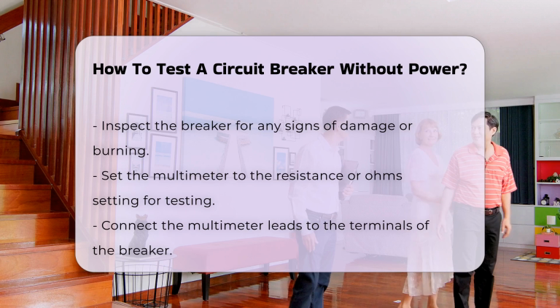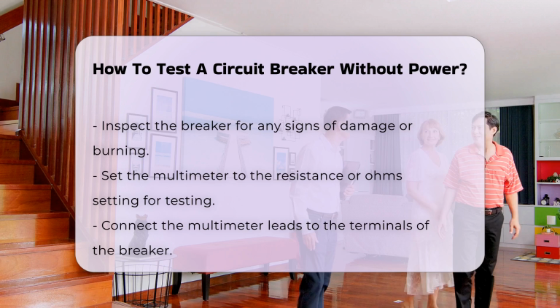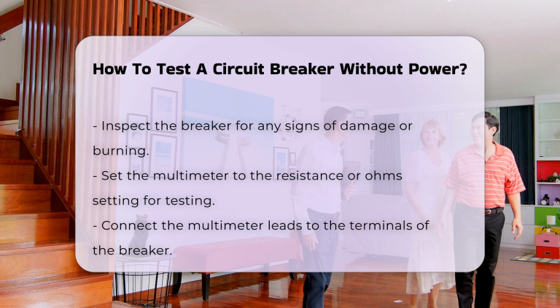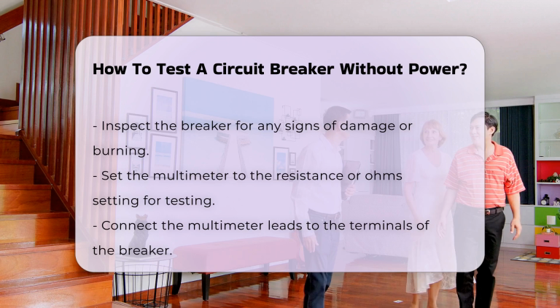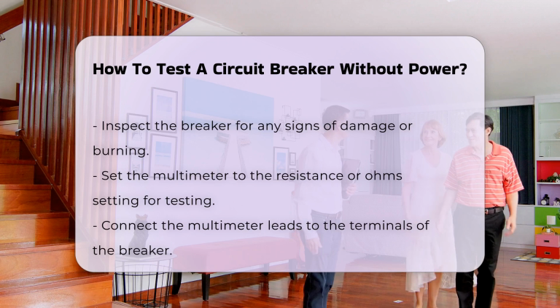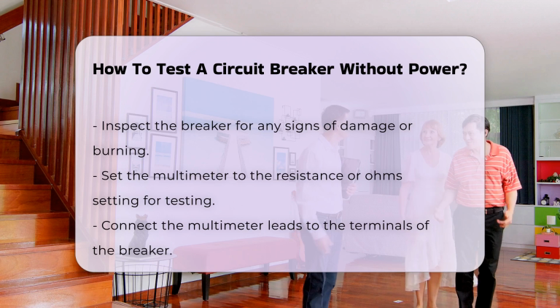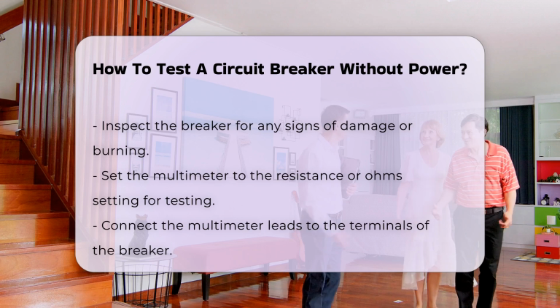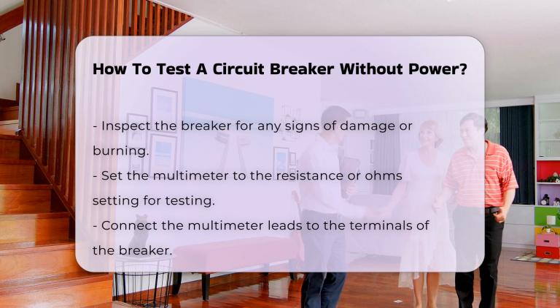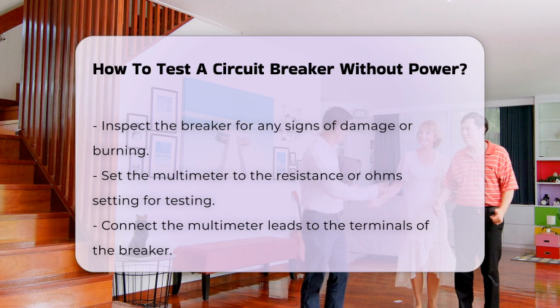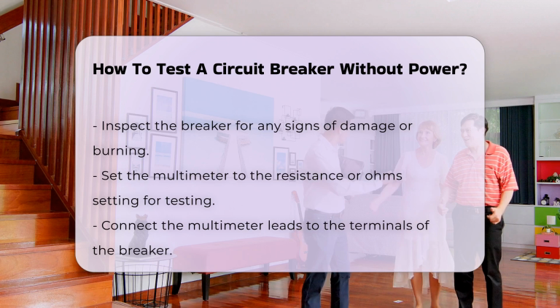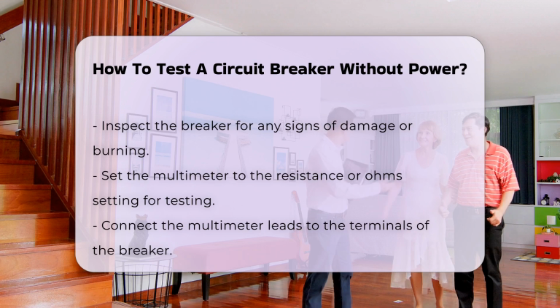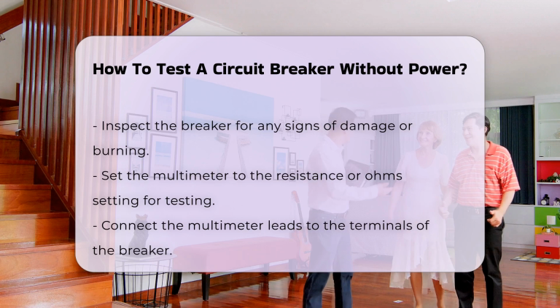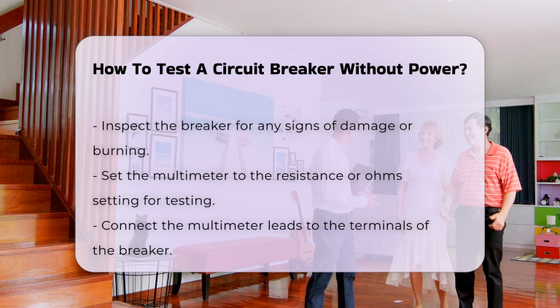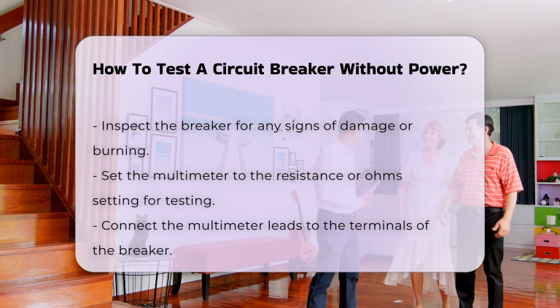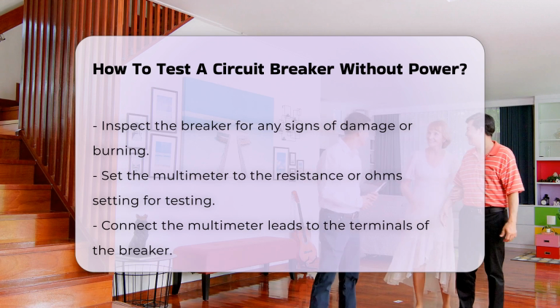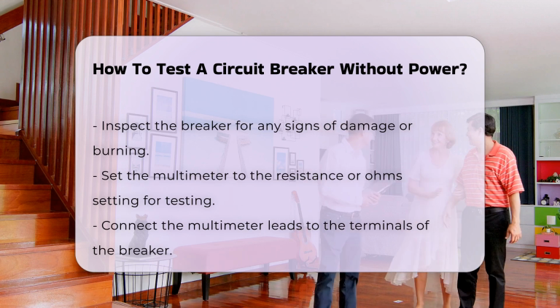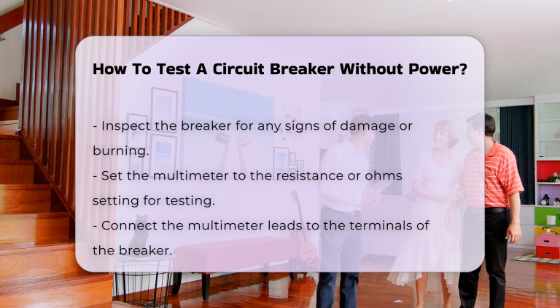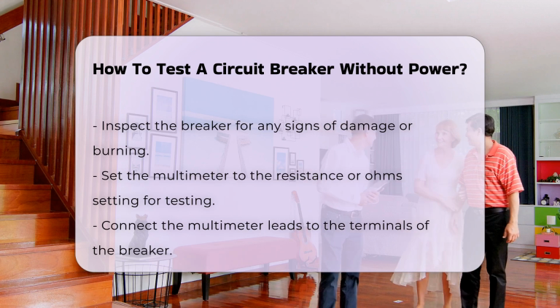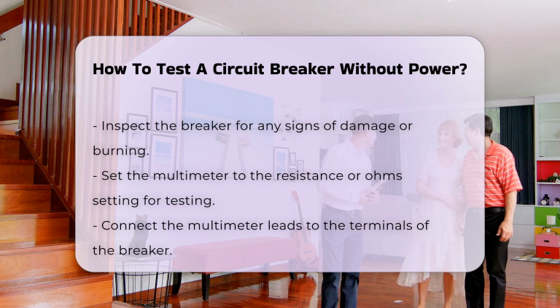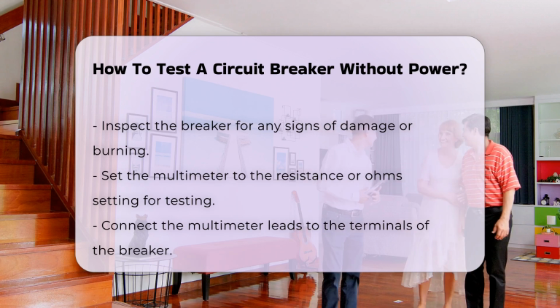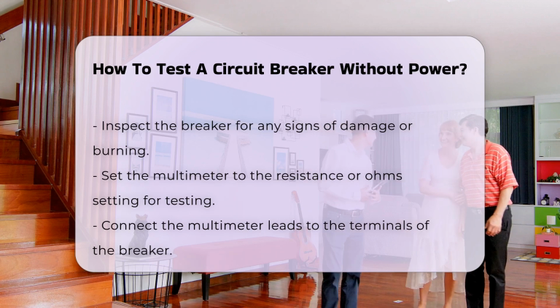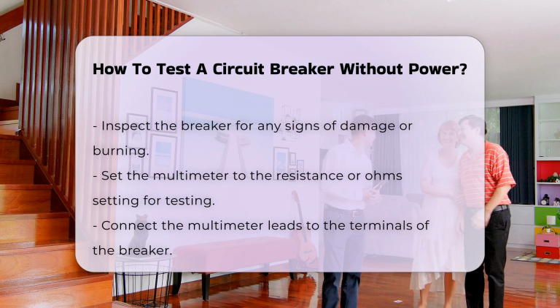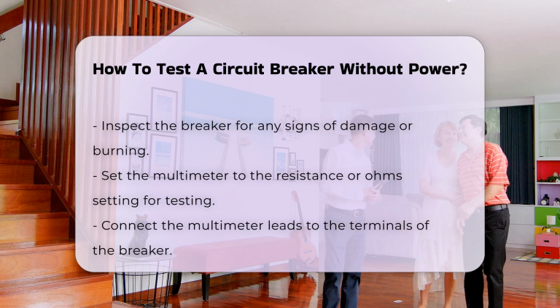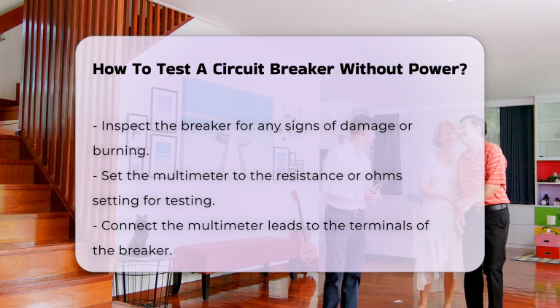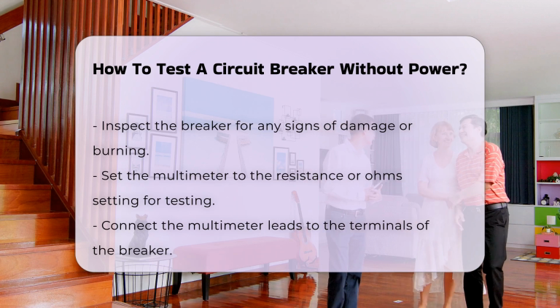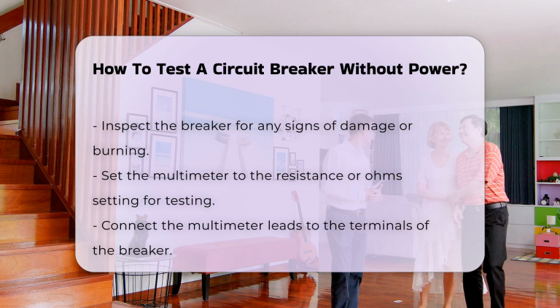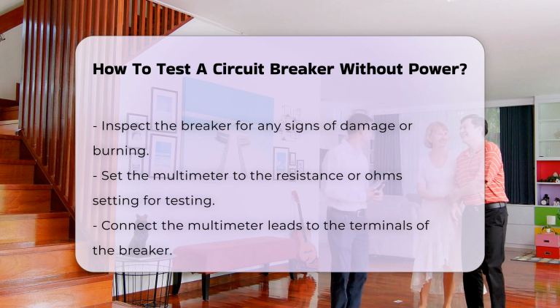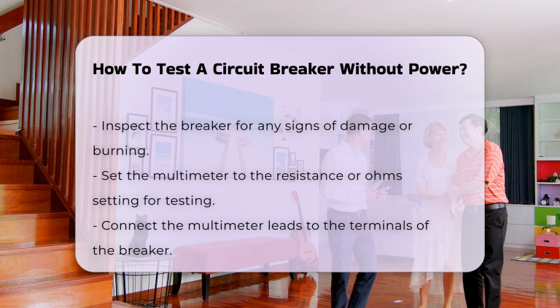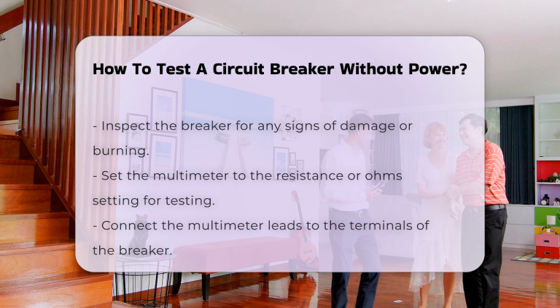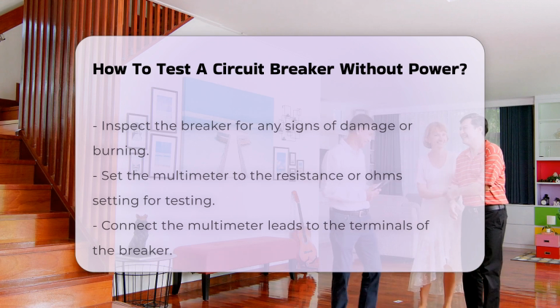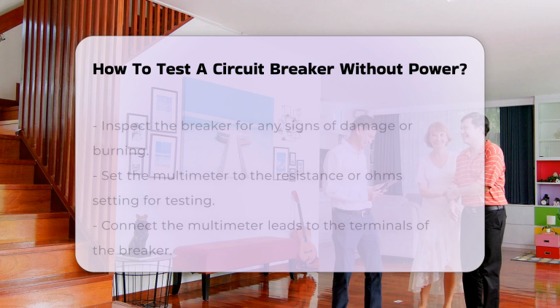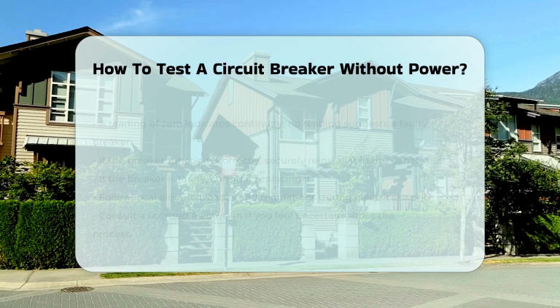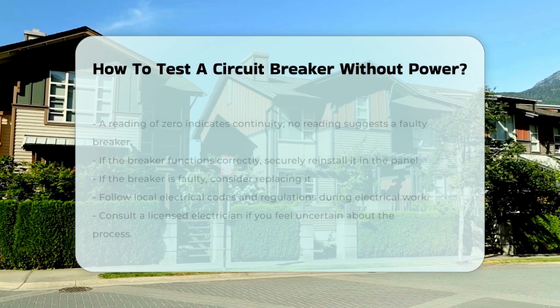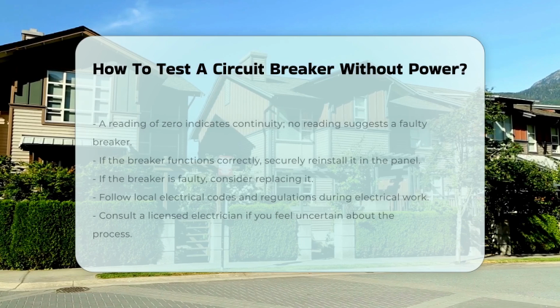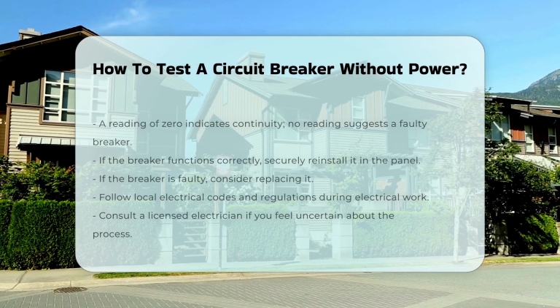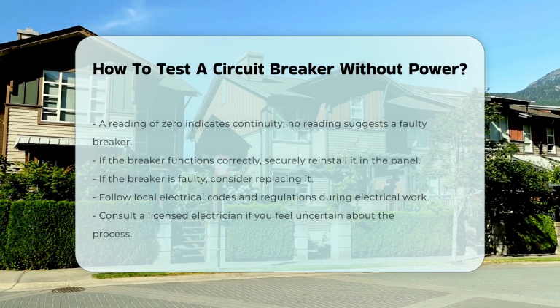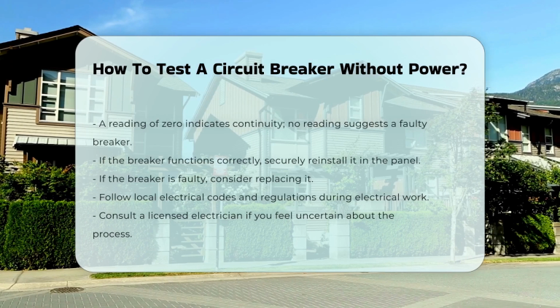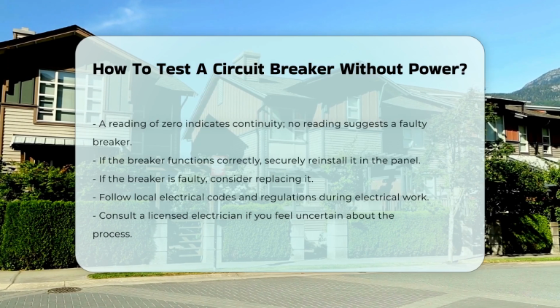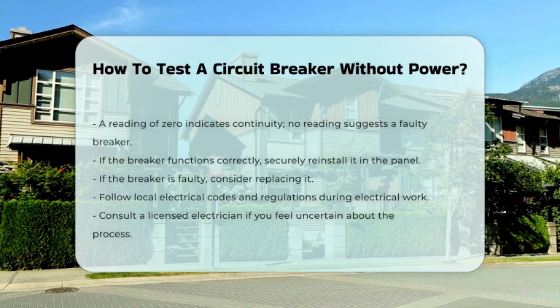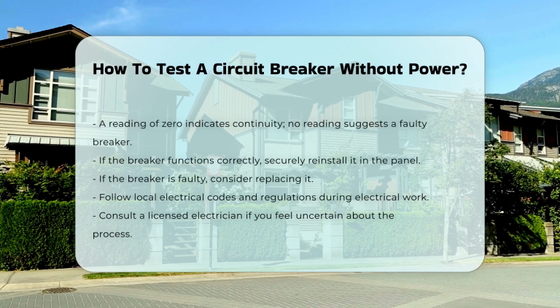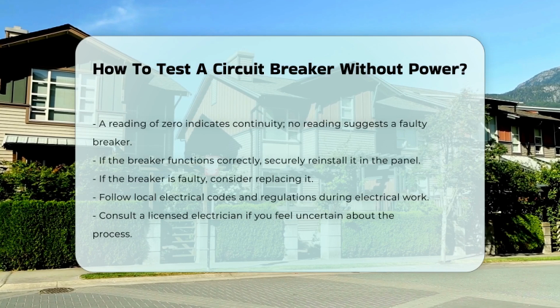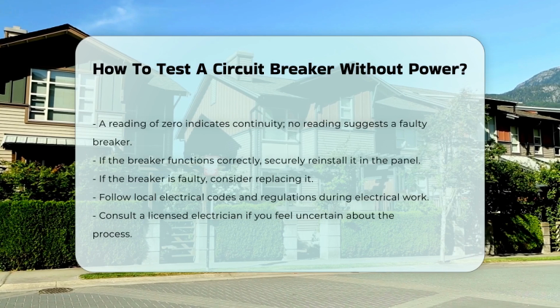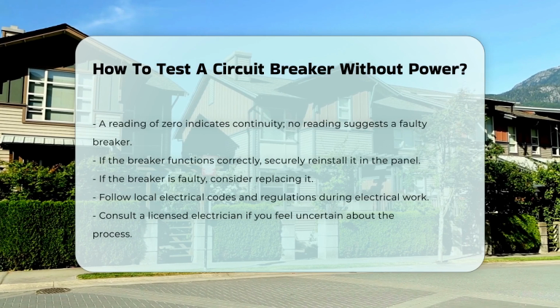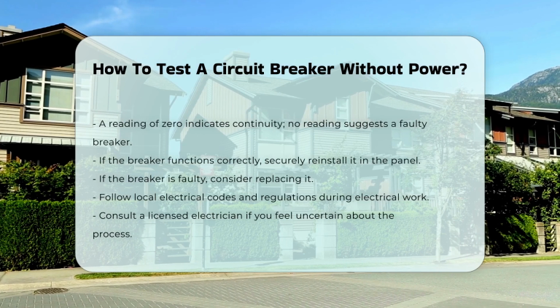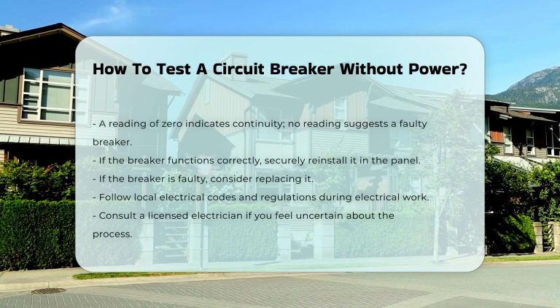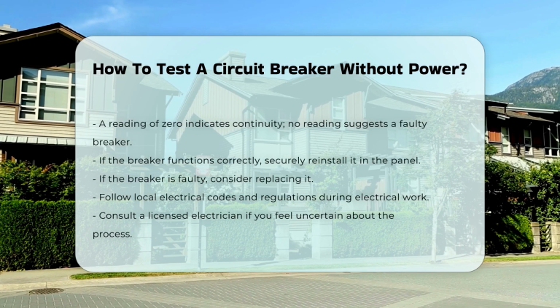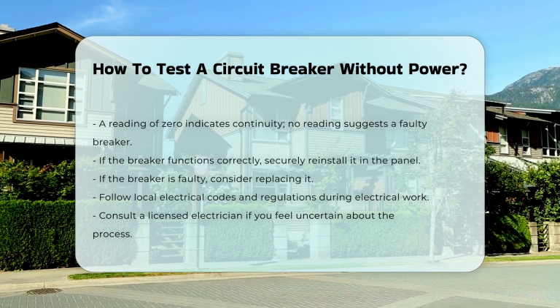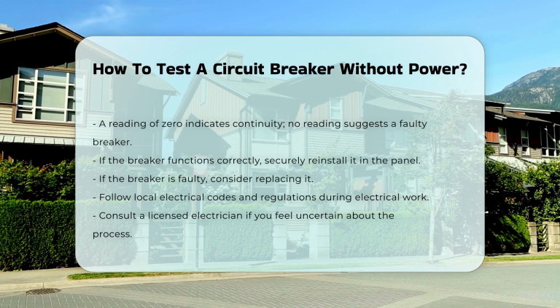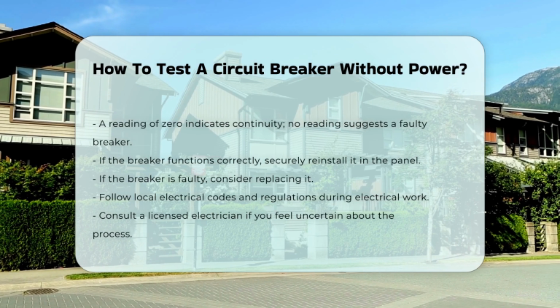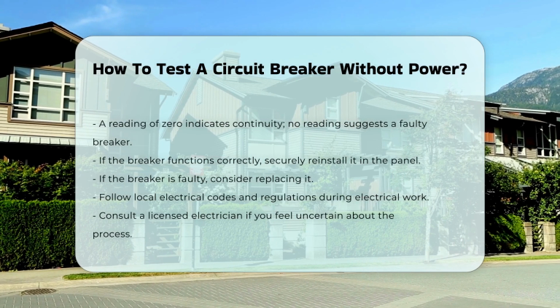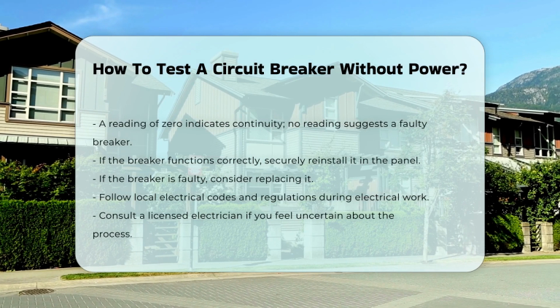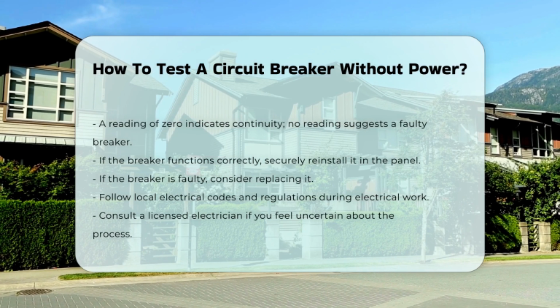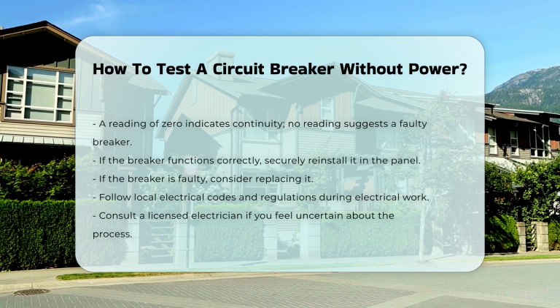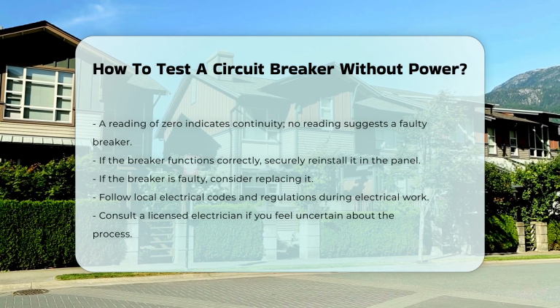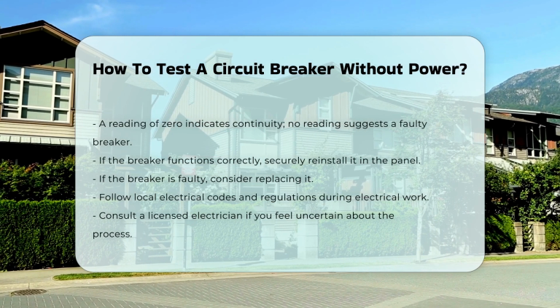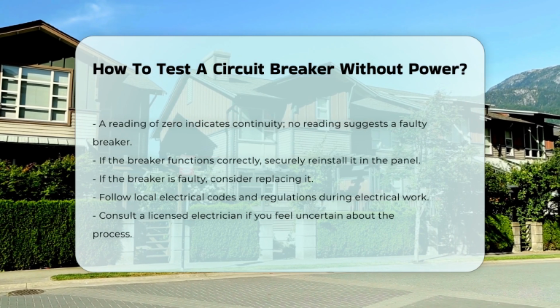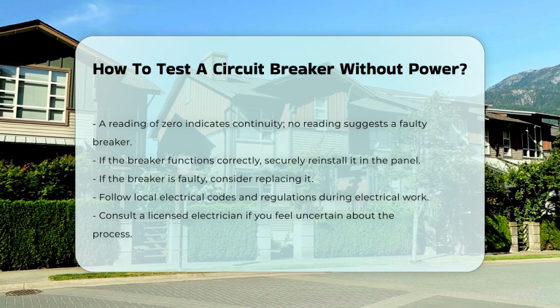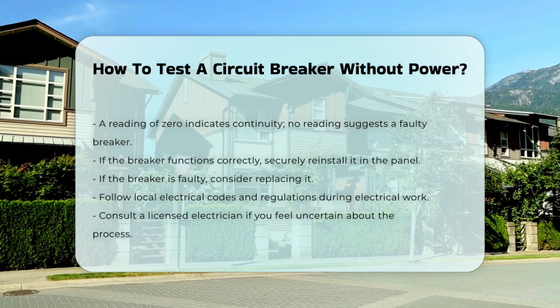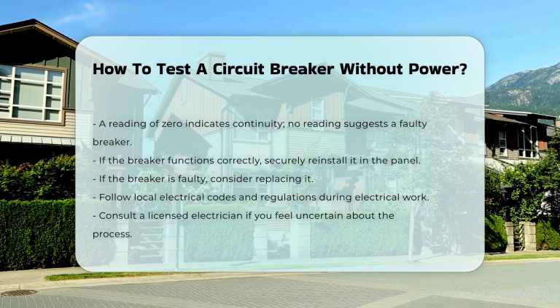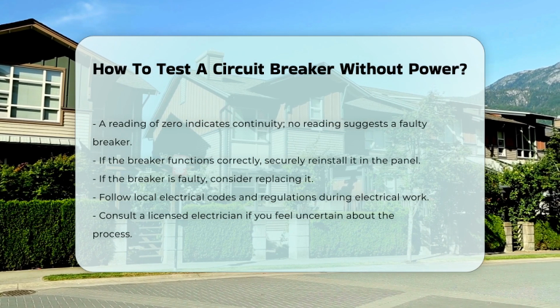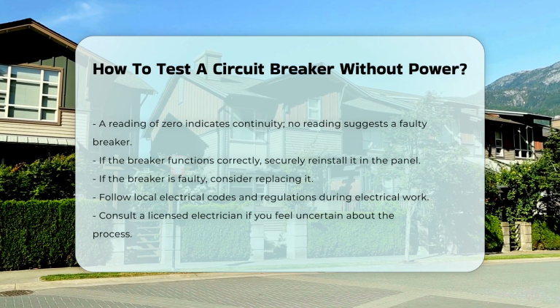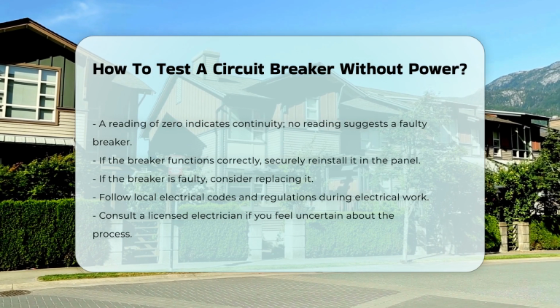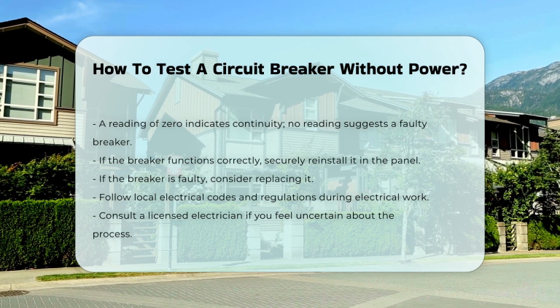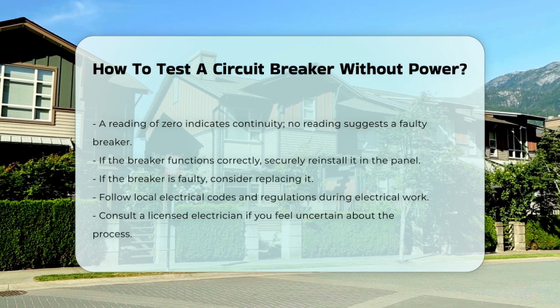If you find that the circuit breaker is functioning correctly, reinstall it securely in the panel. If not, consider replacing it.